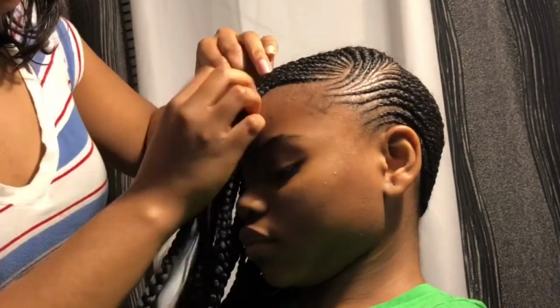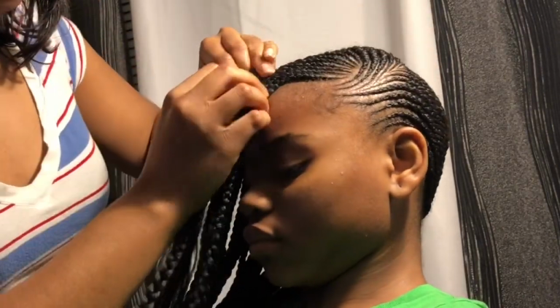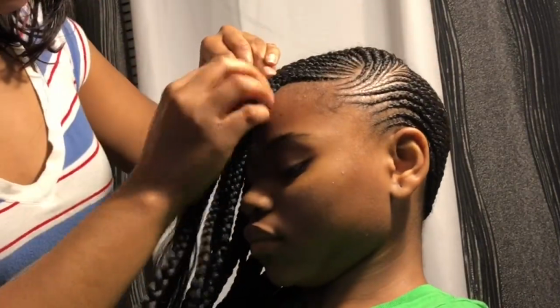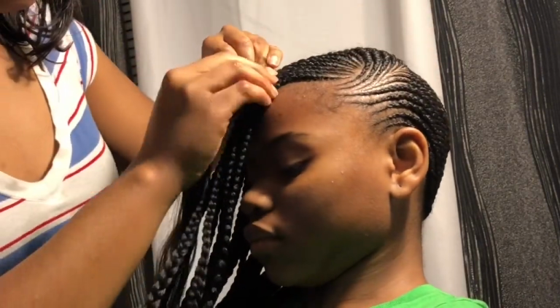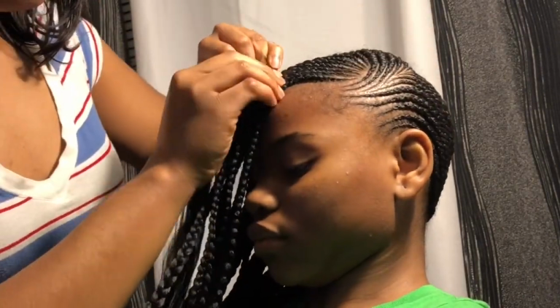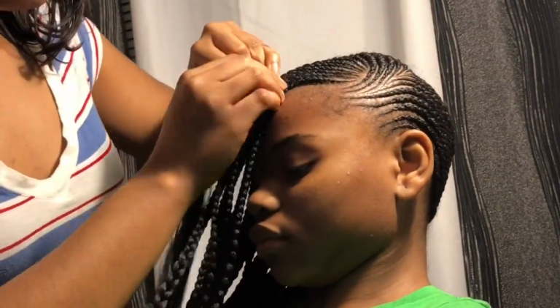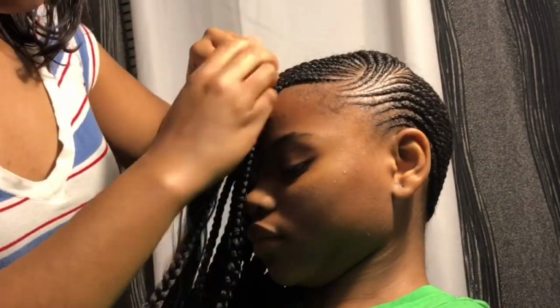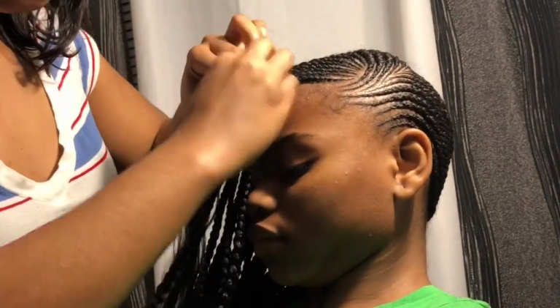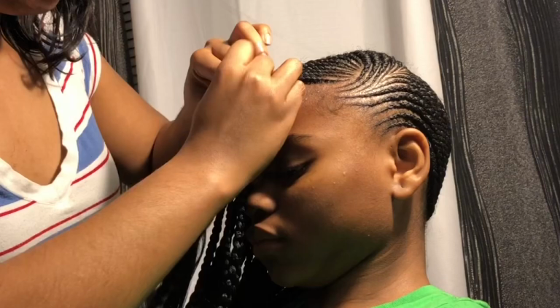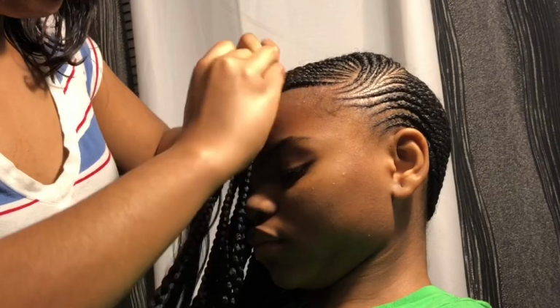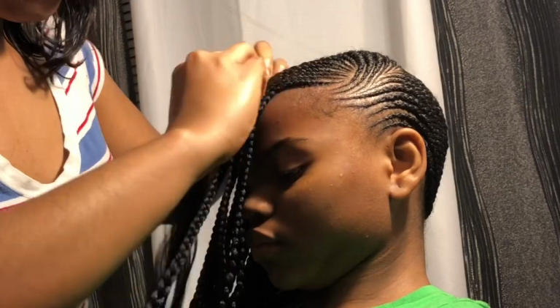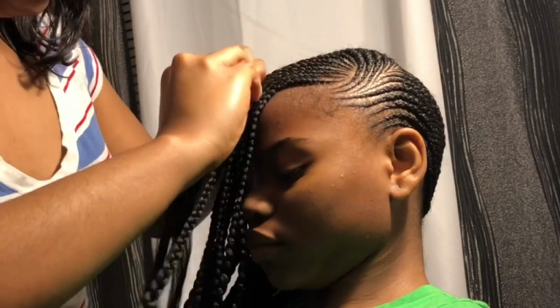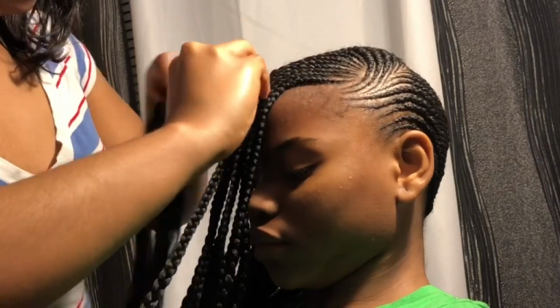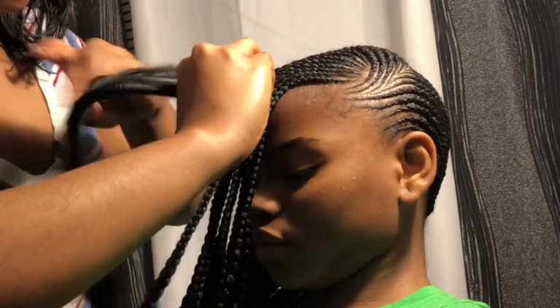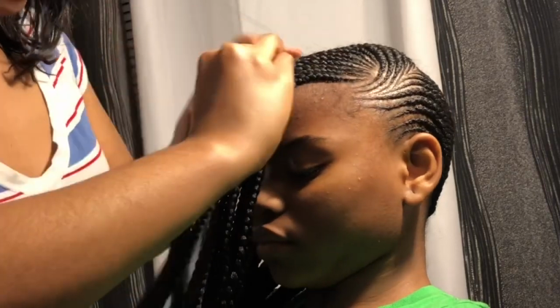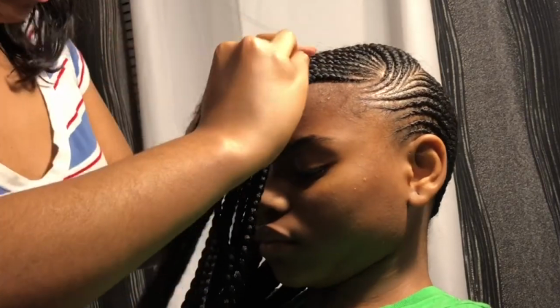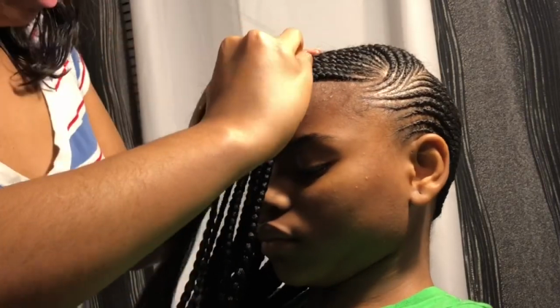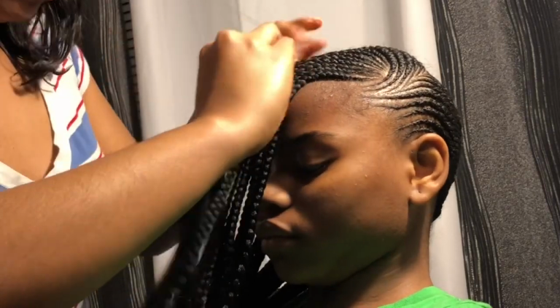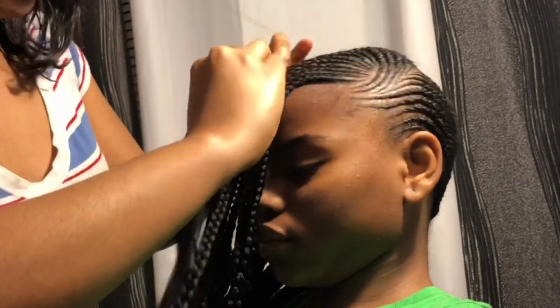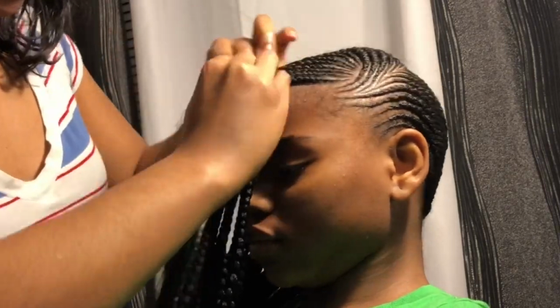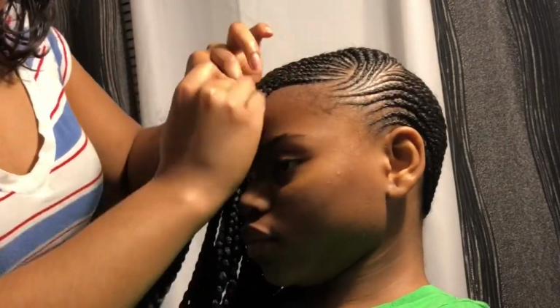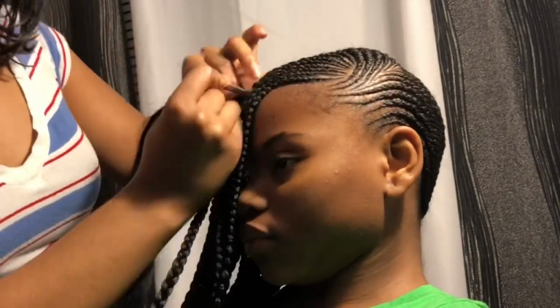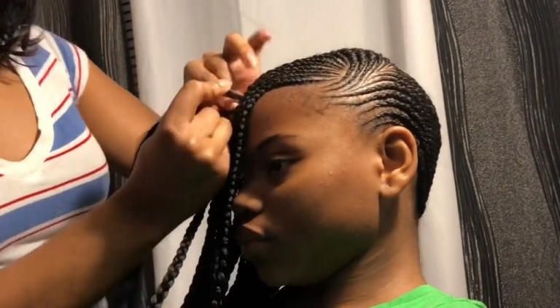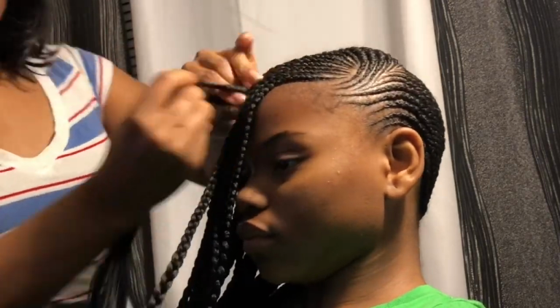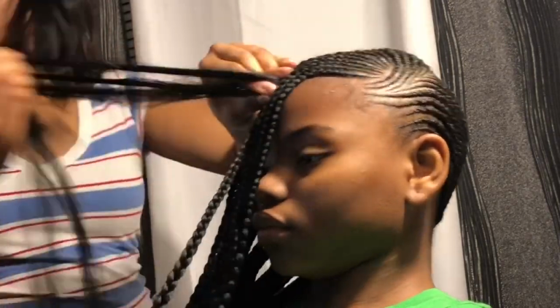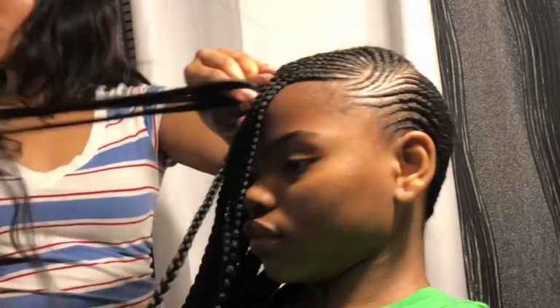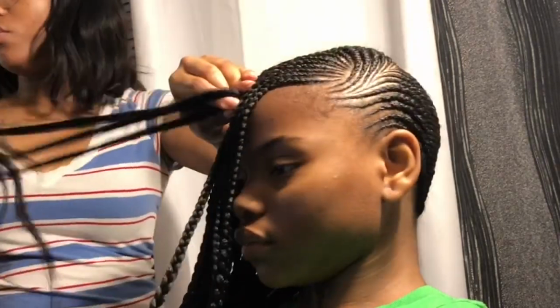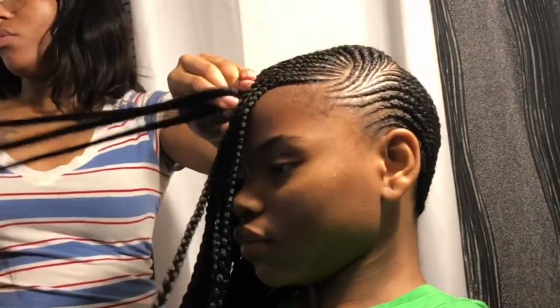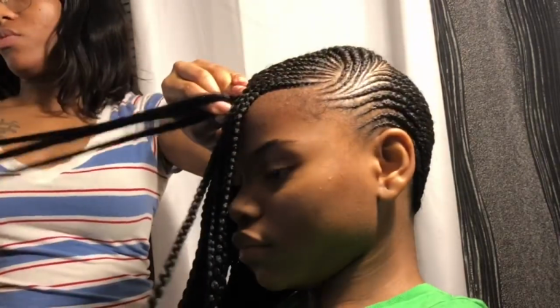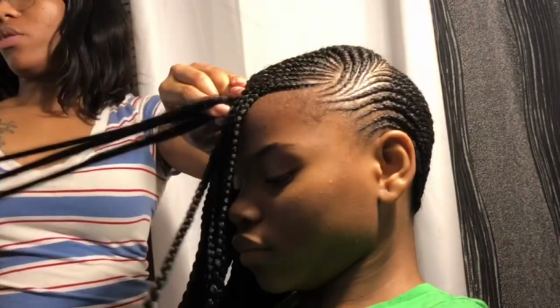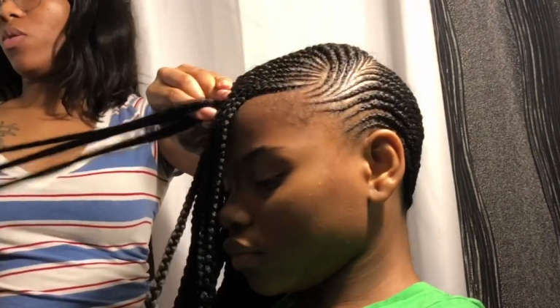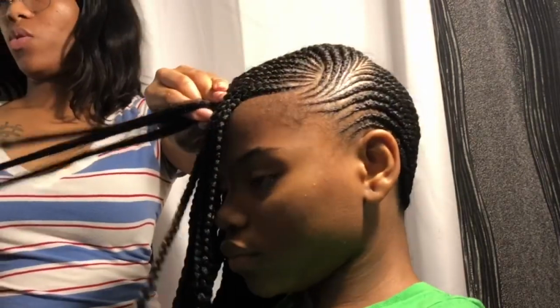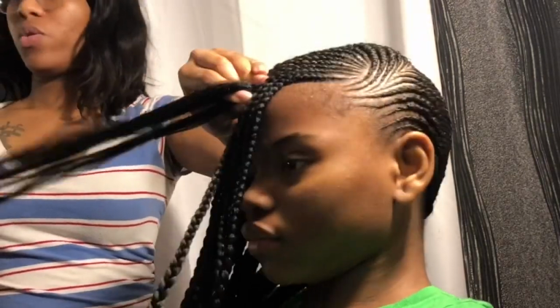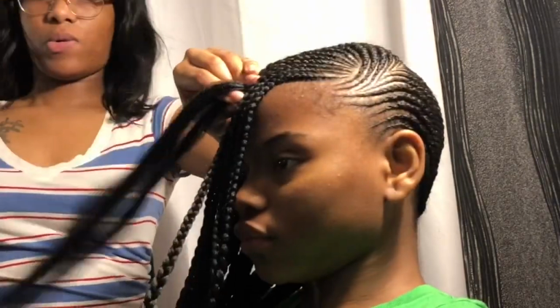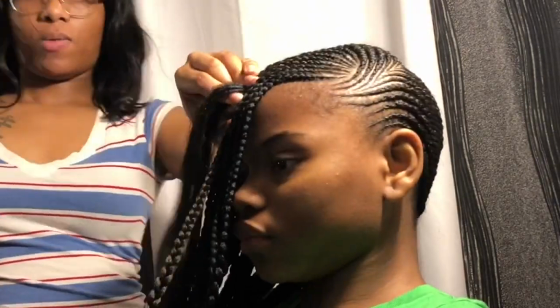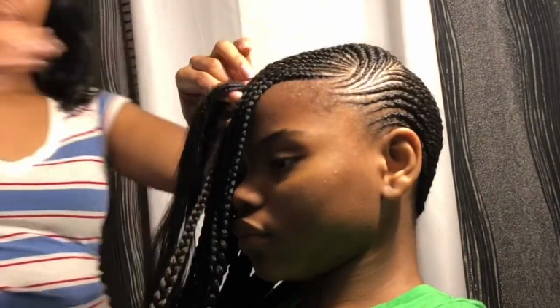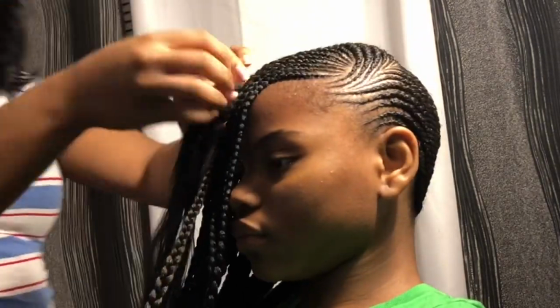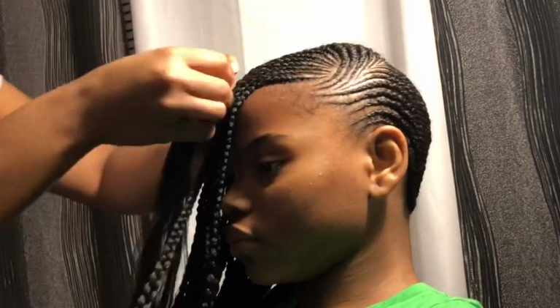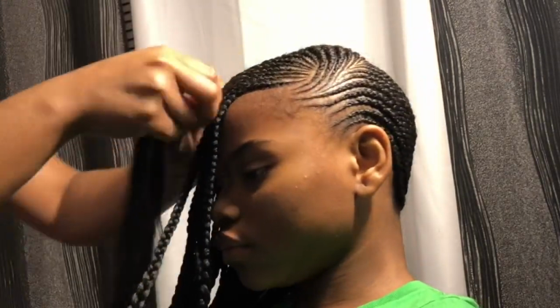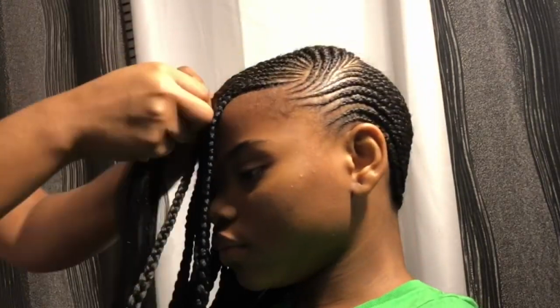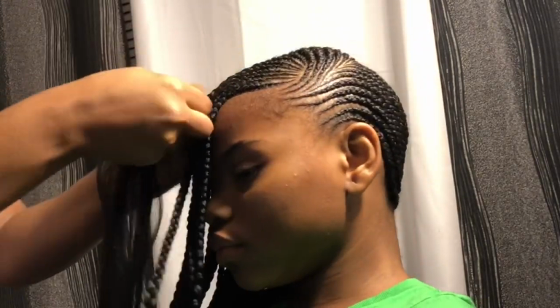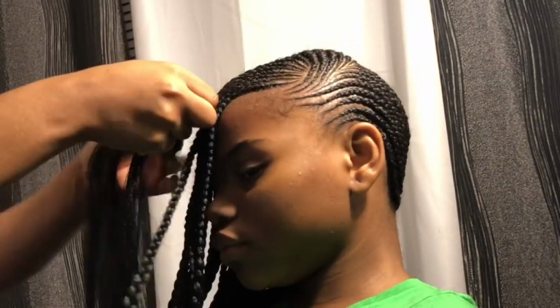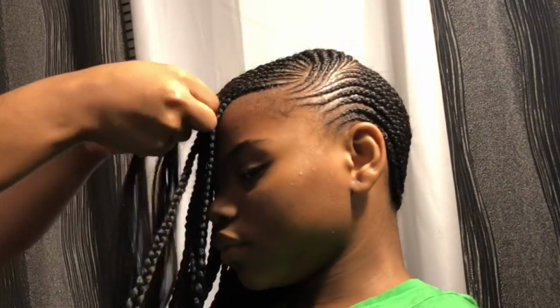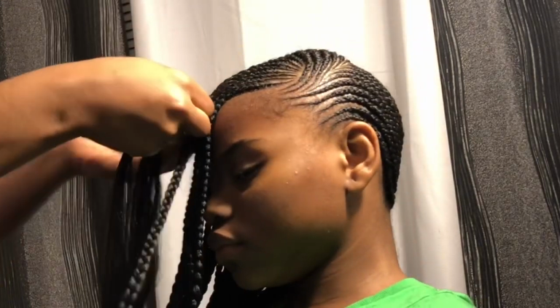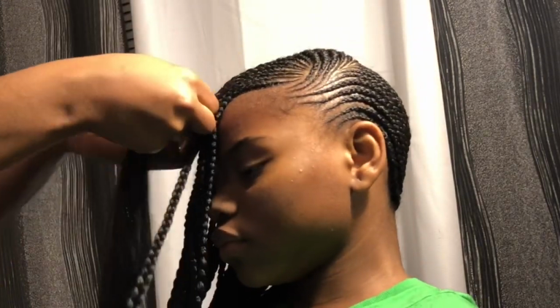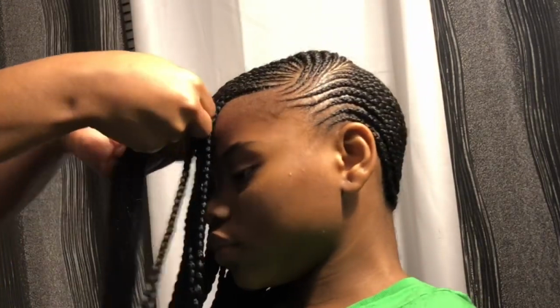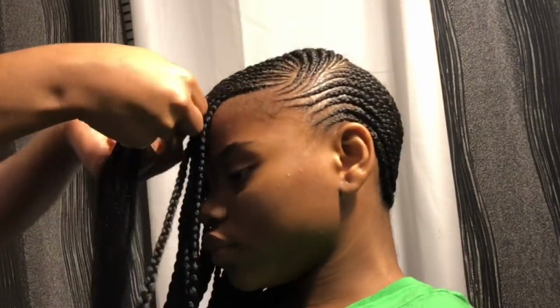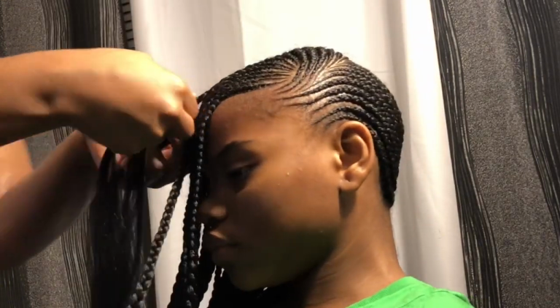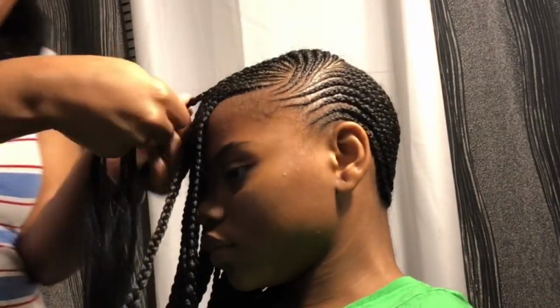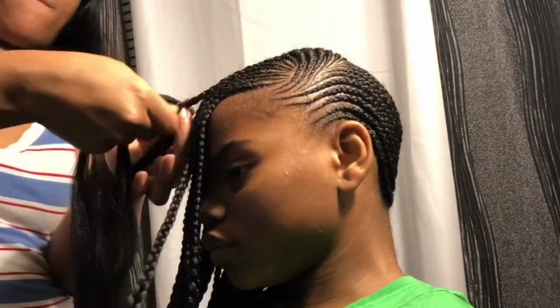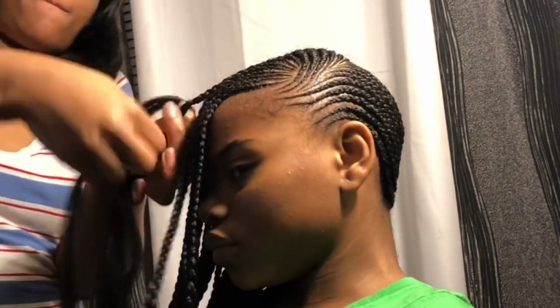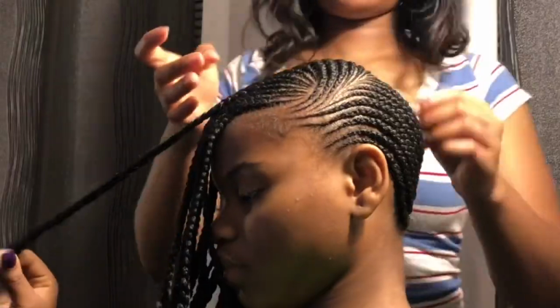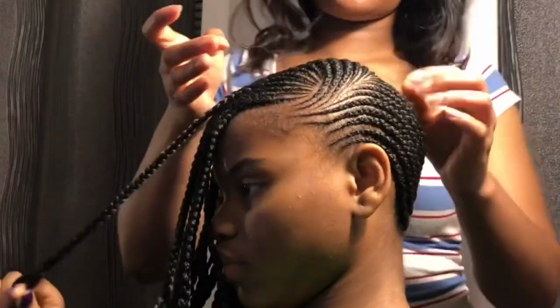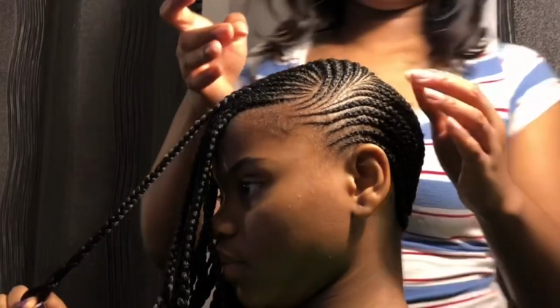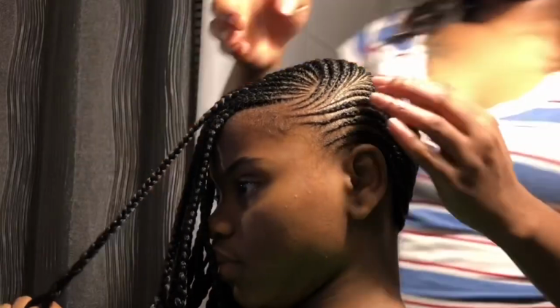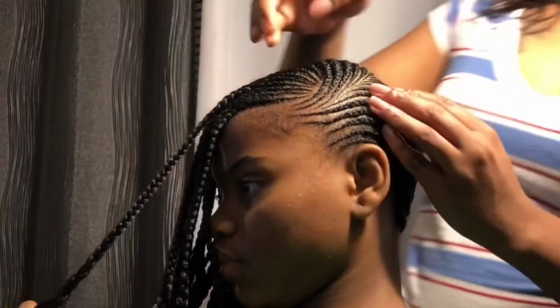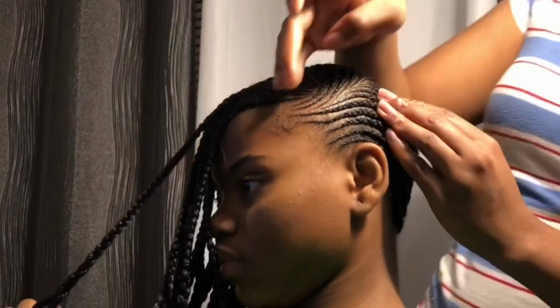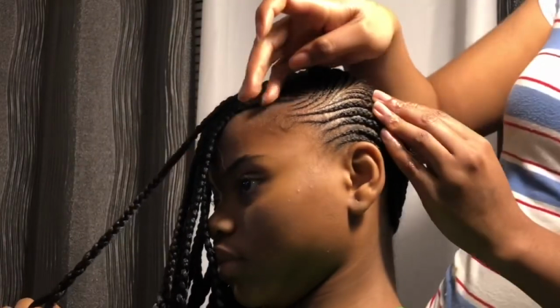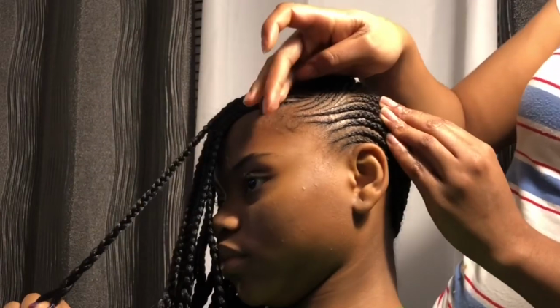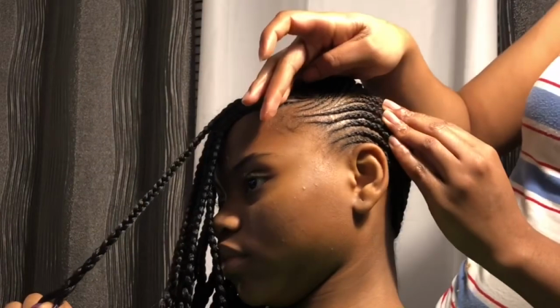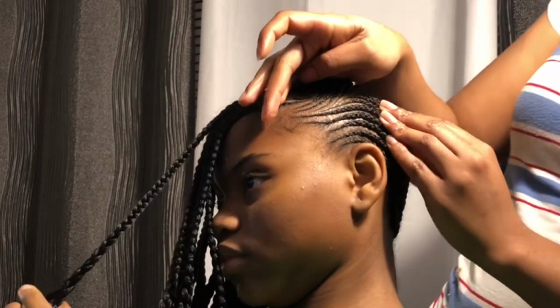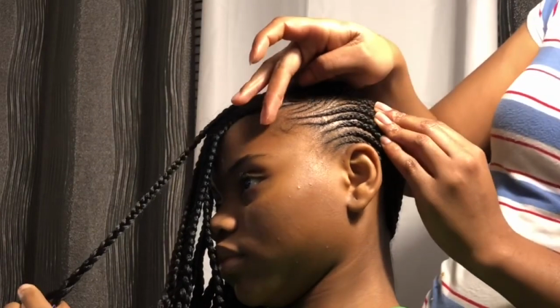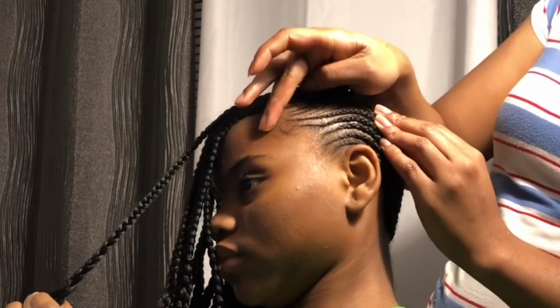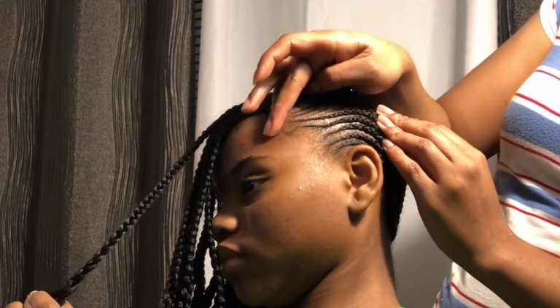So I'm finishing up with the last braid here and I'm just going to go ahead and lay those baby hairs down.